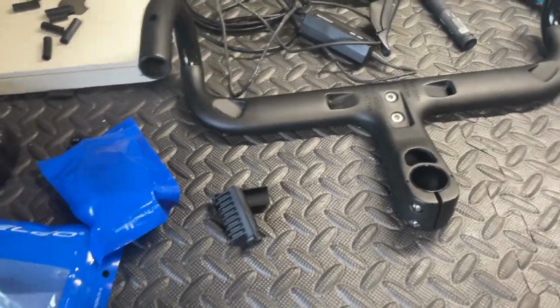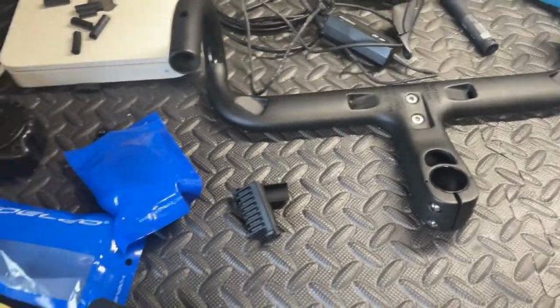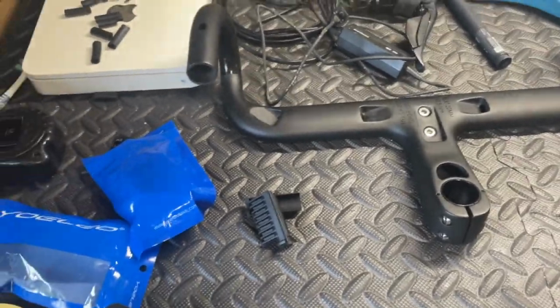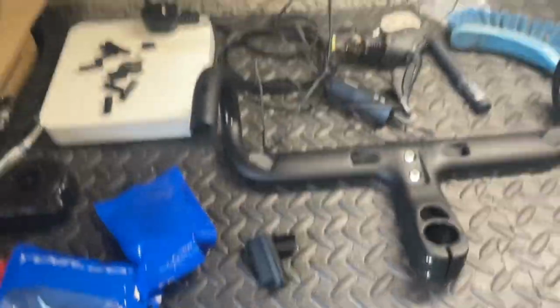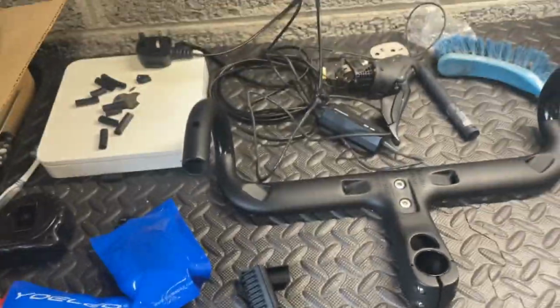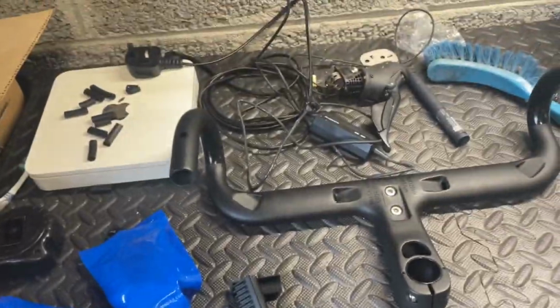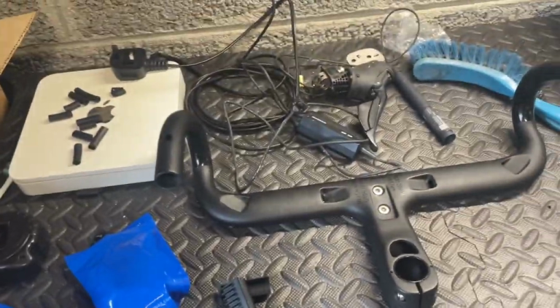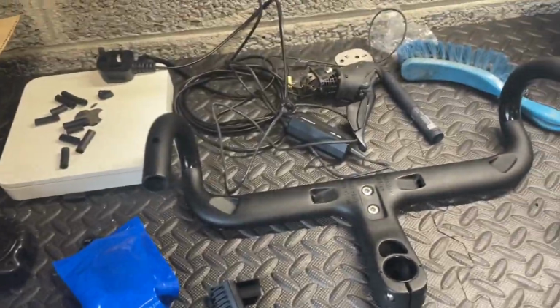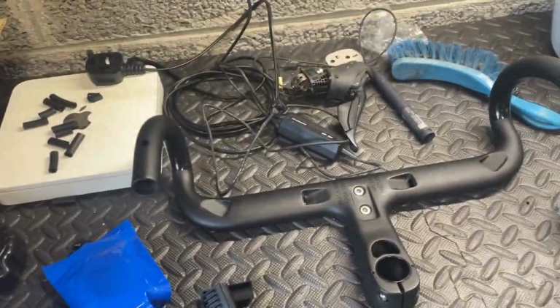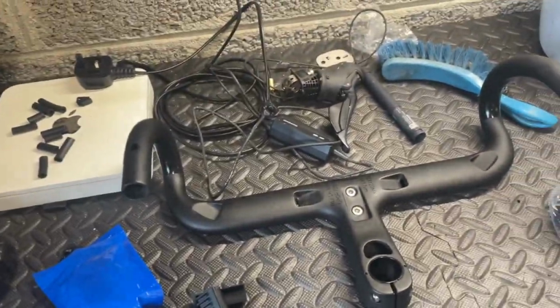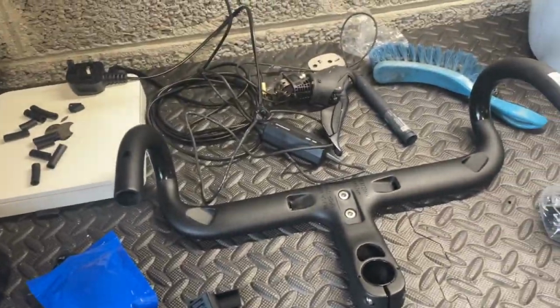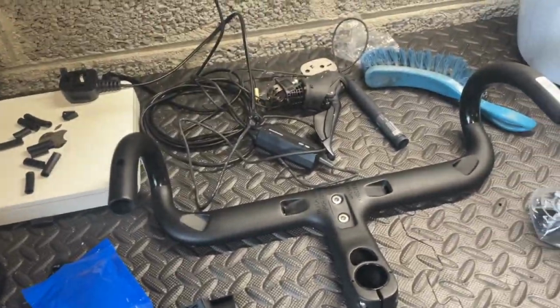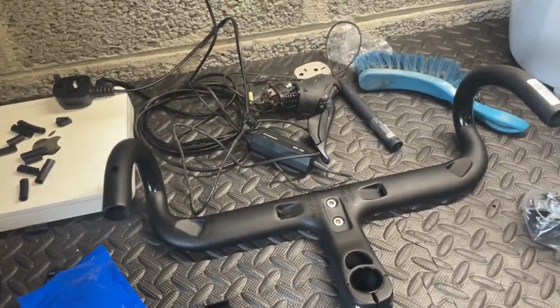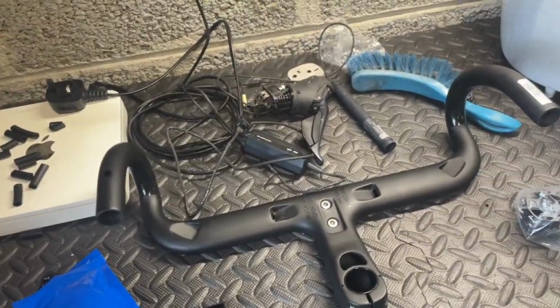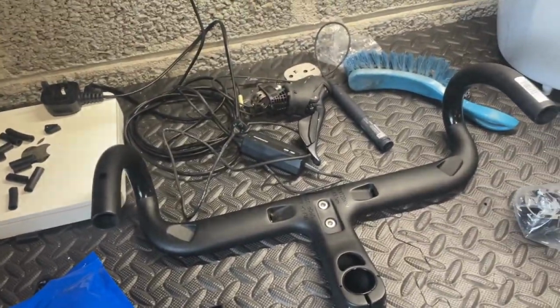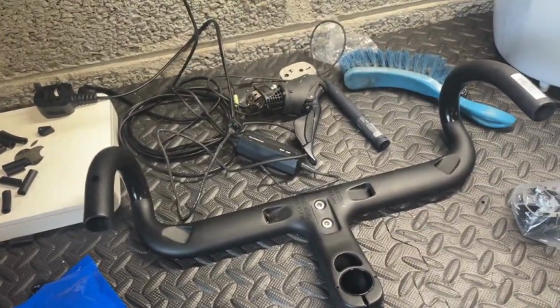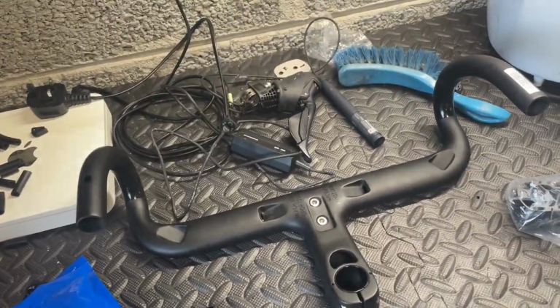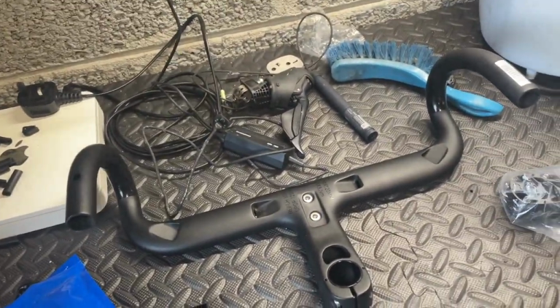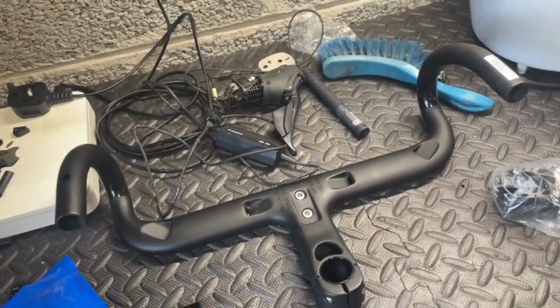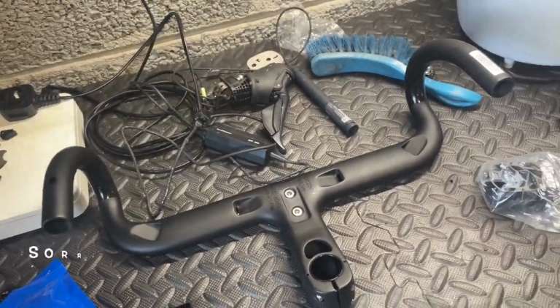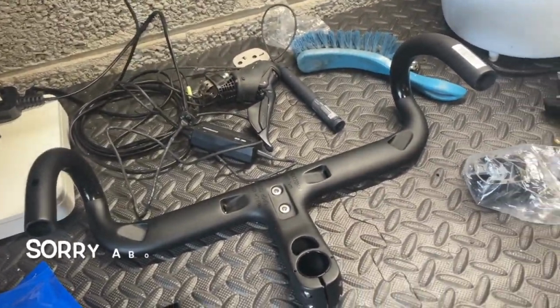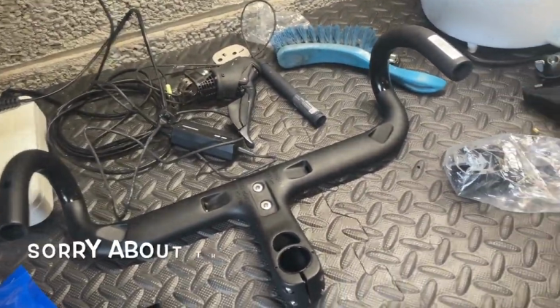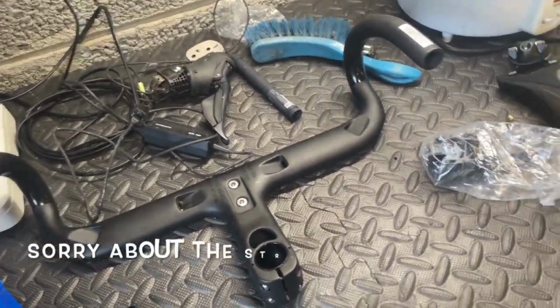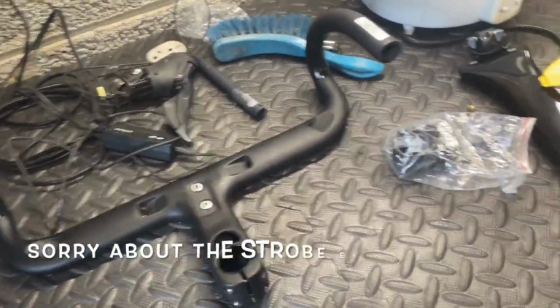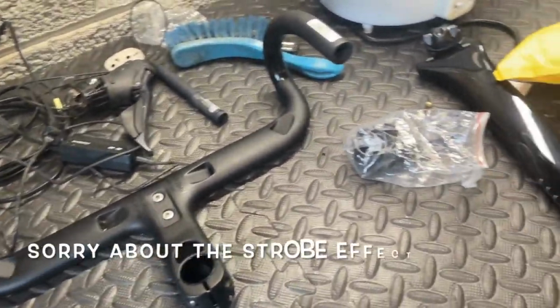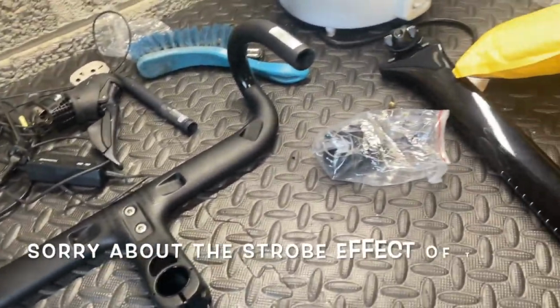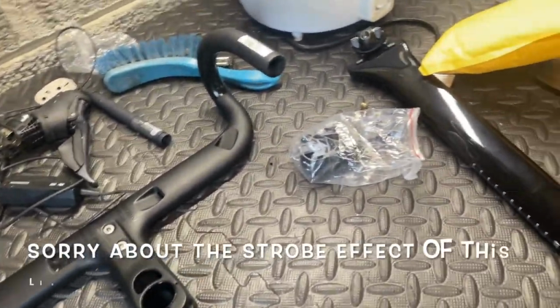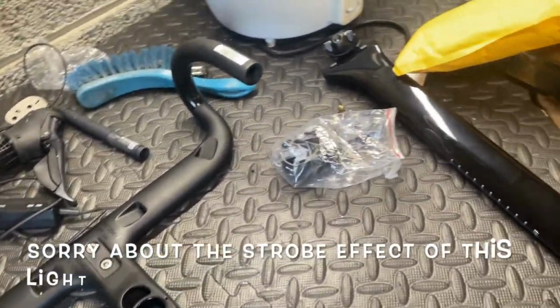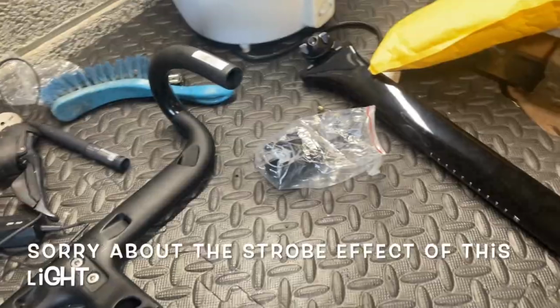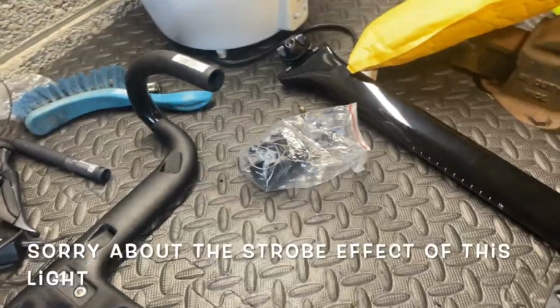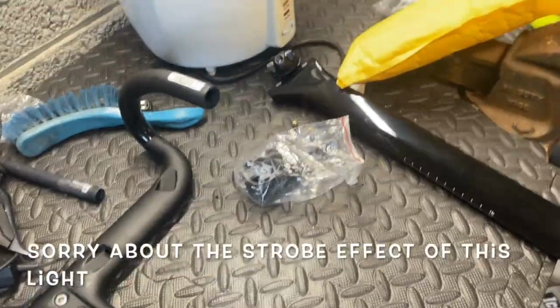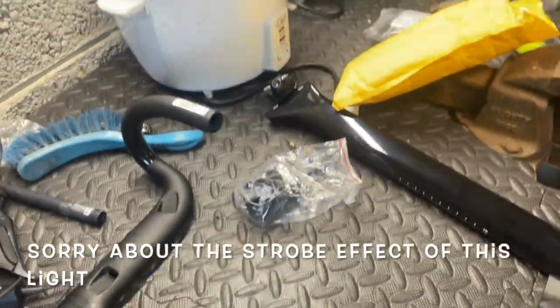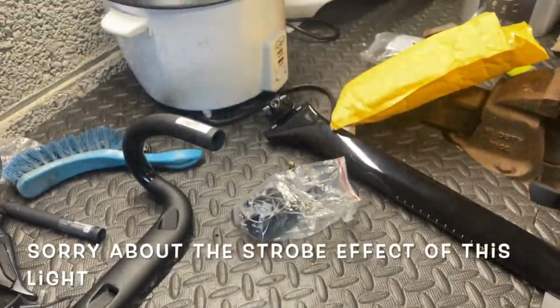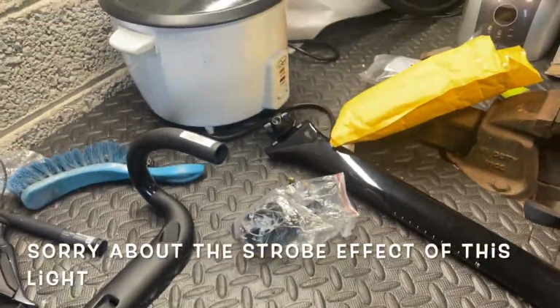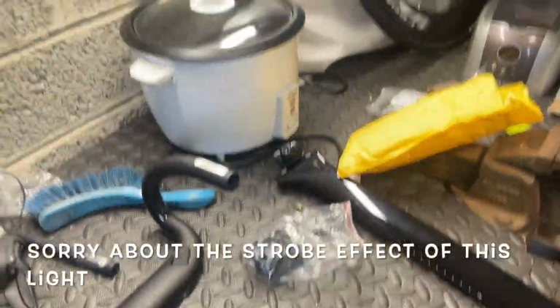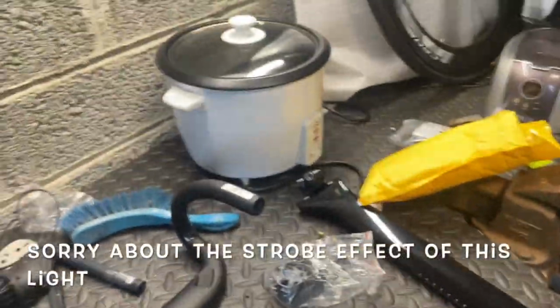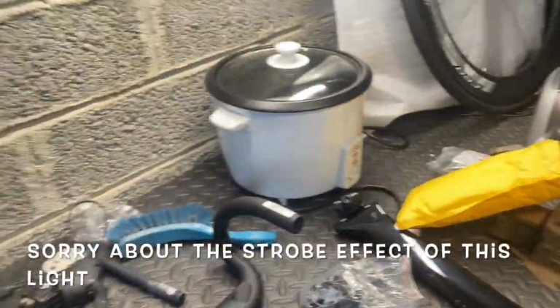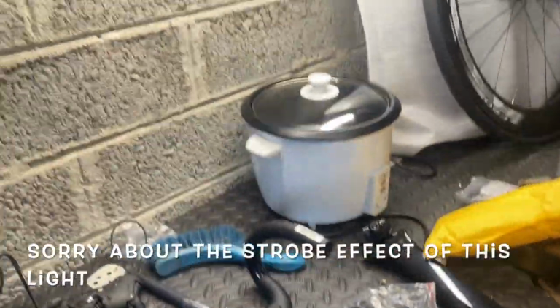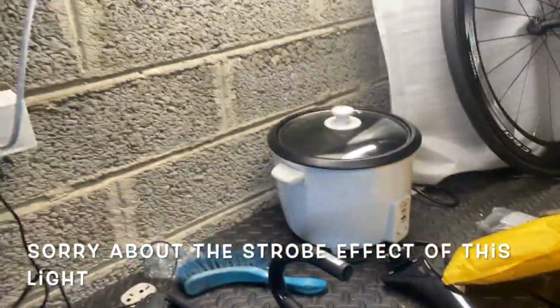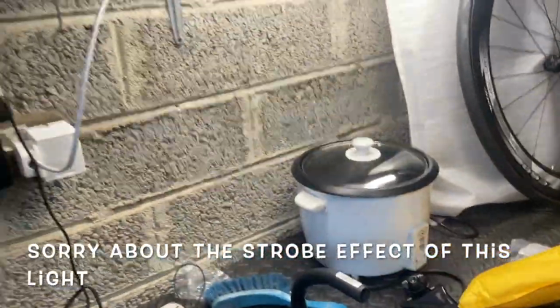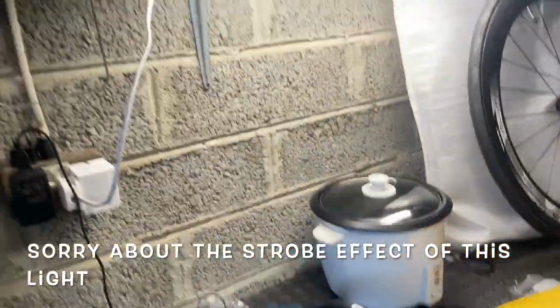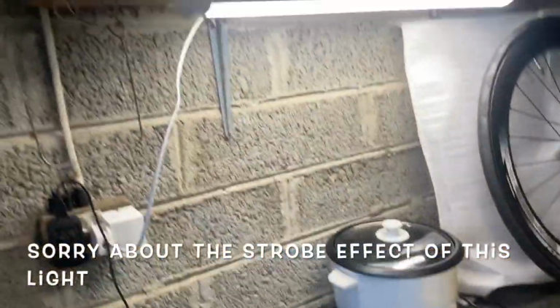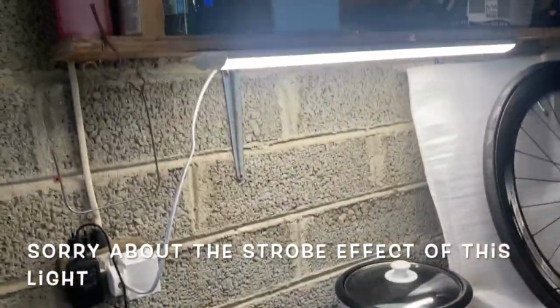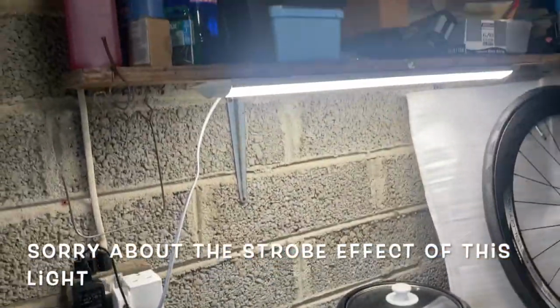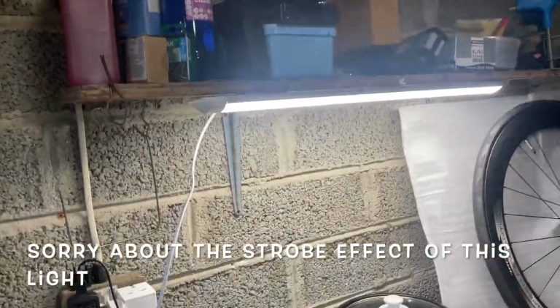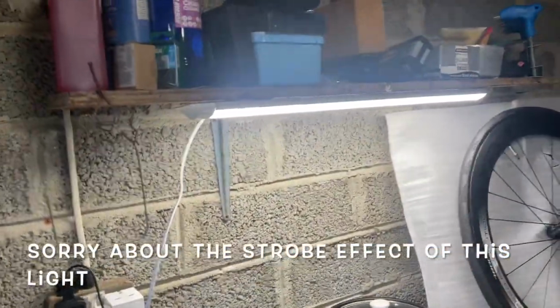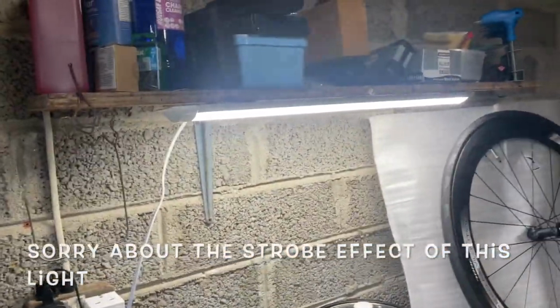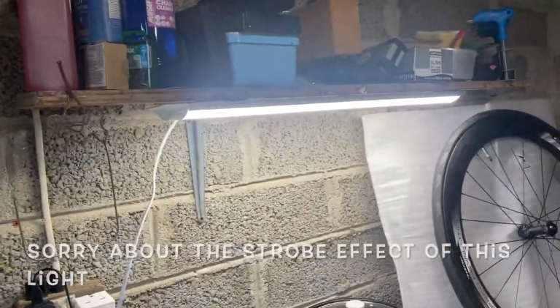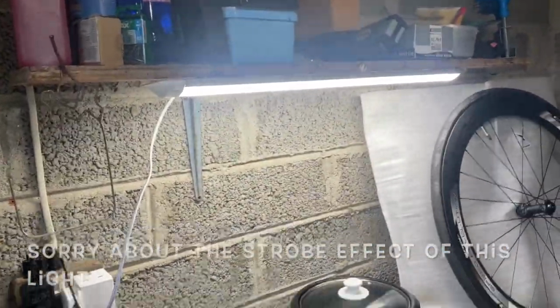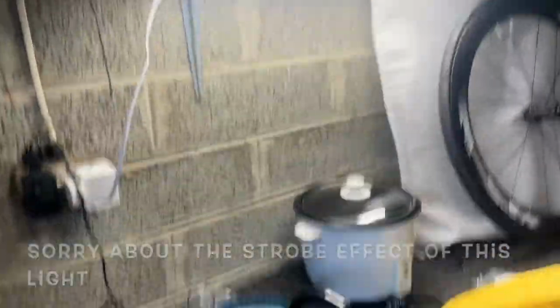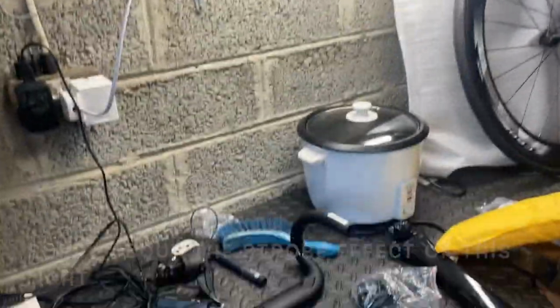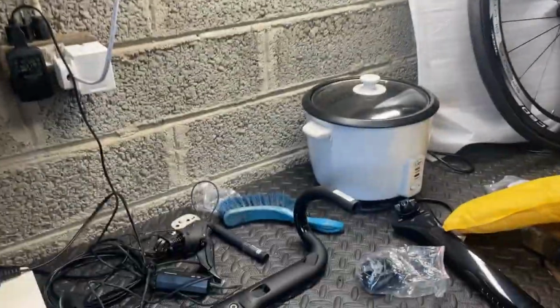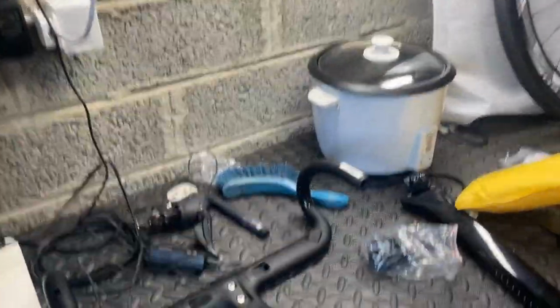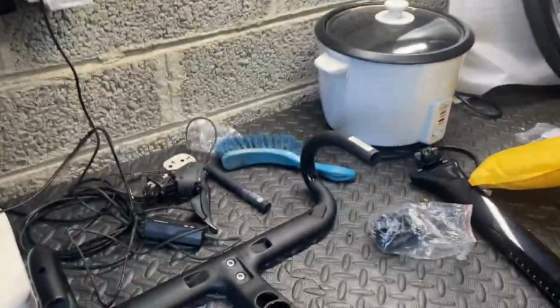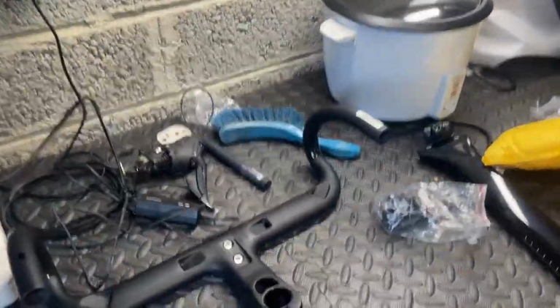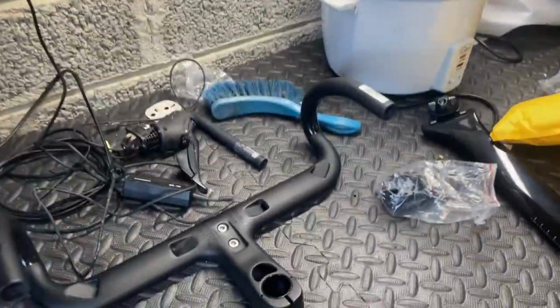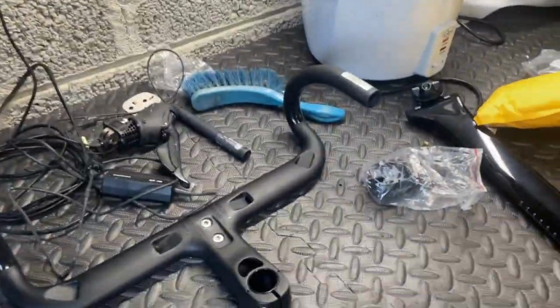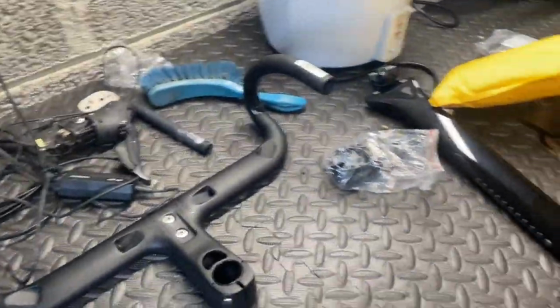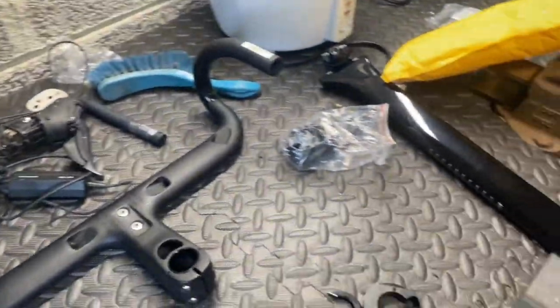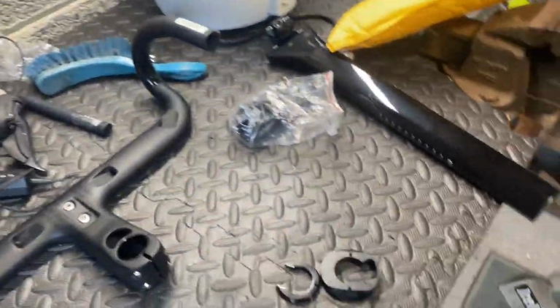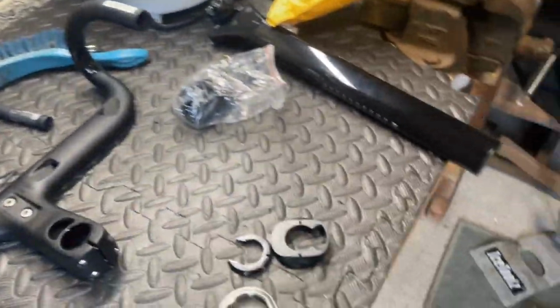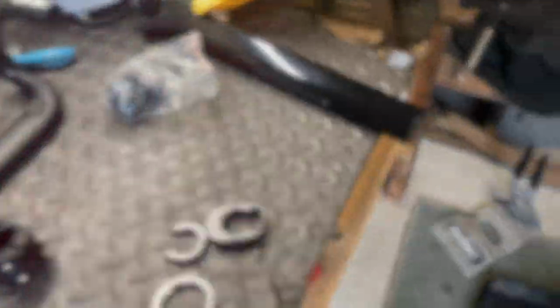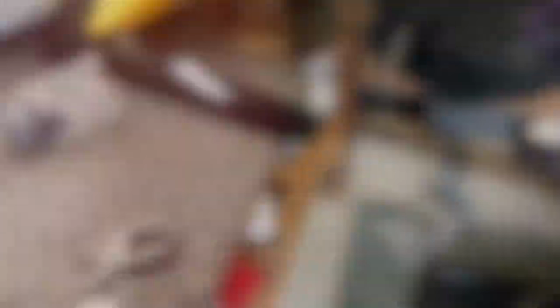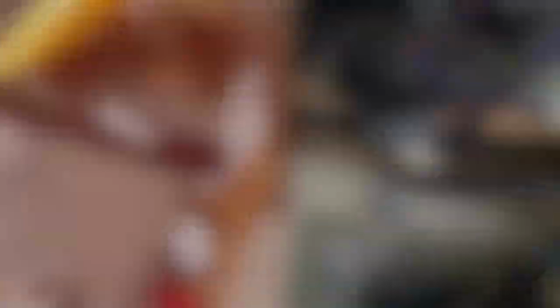Hi everyone, welcome to the shed. I'm just on my pre-build inspection. I've got a new light so I can actually see what I'm doing.